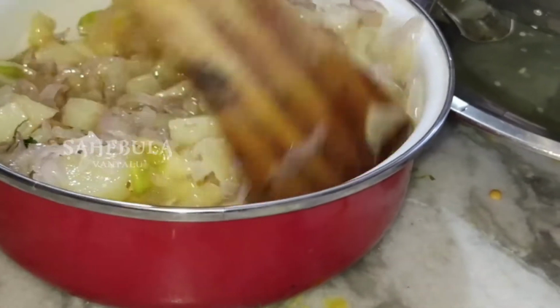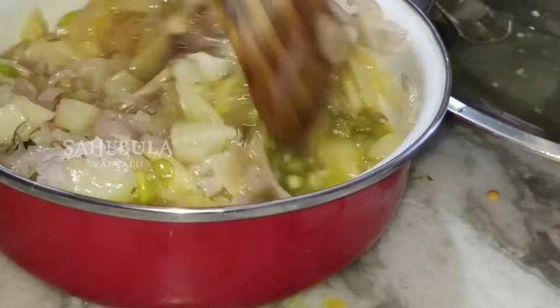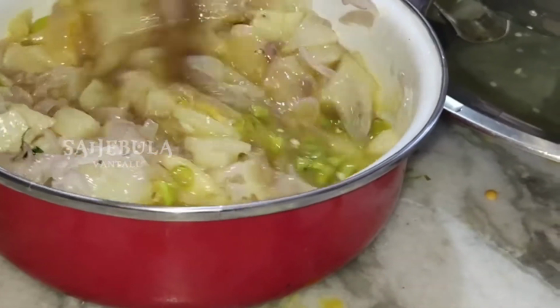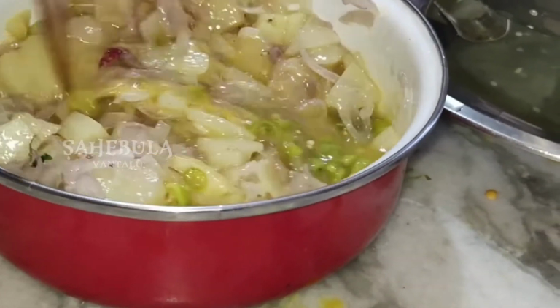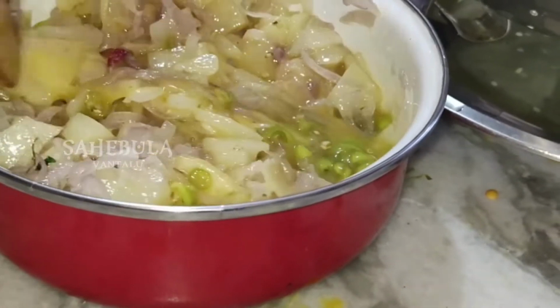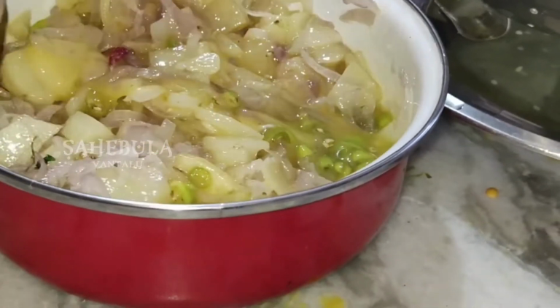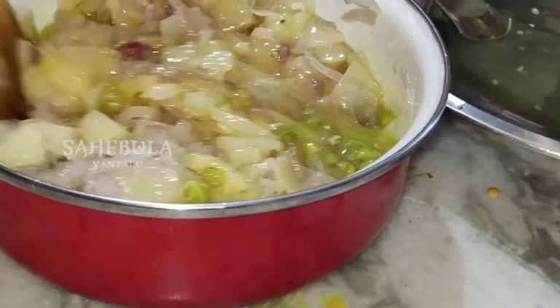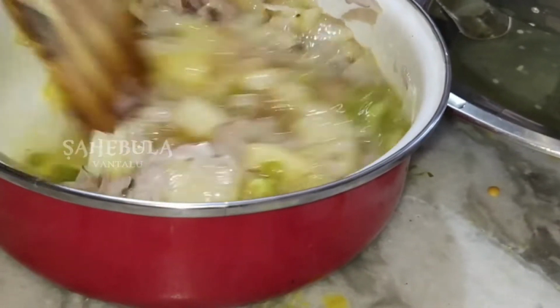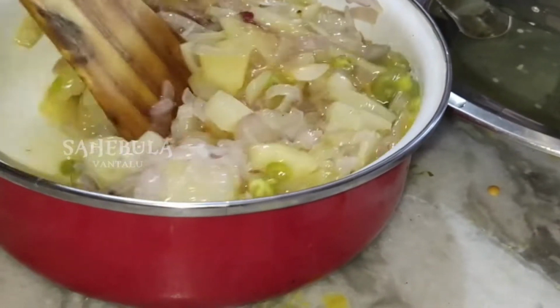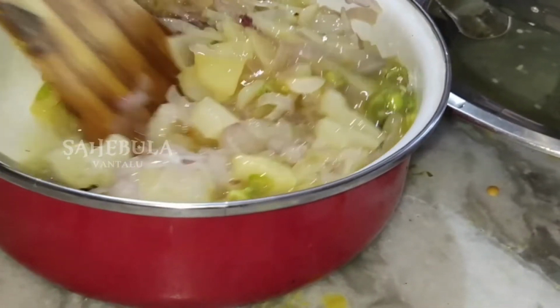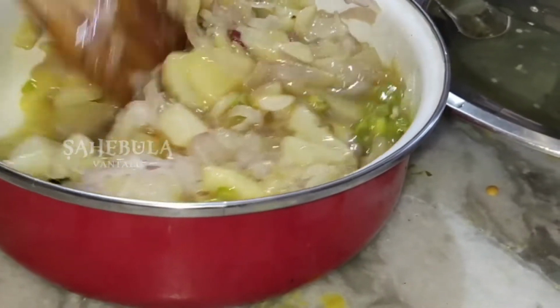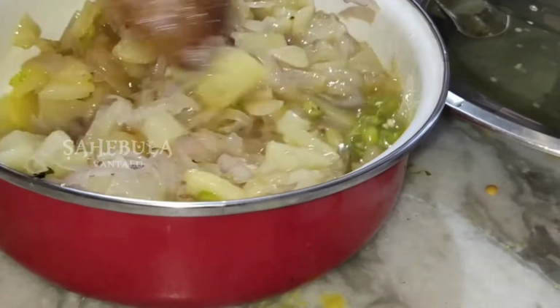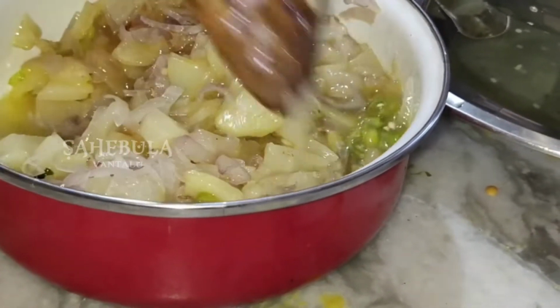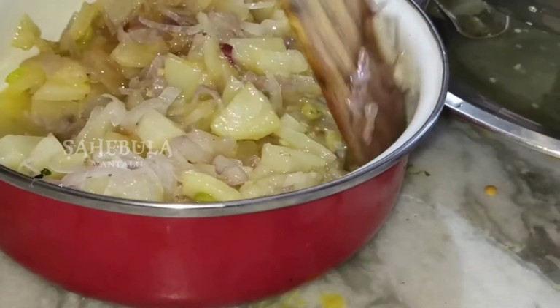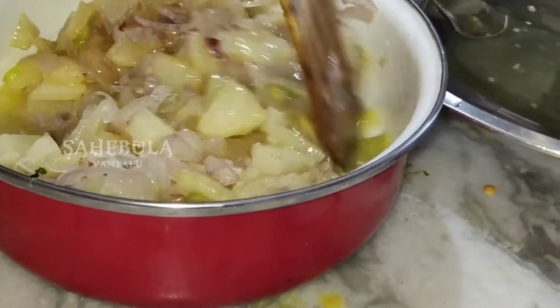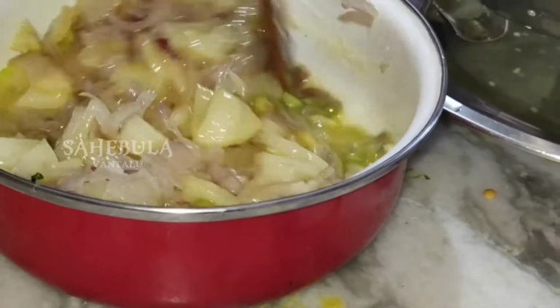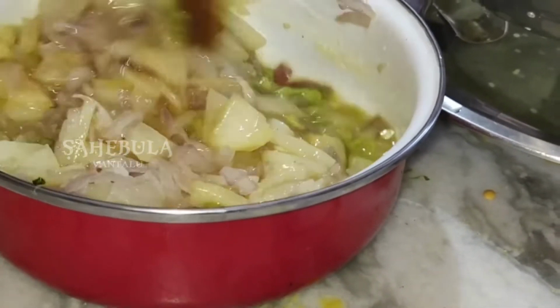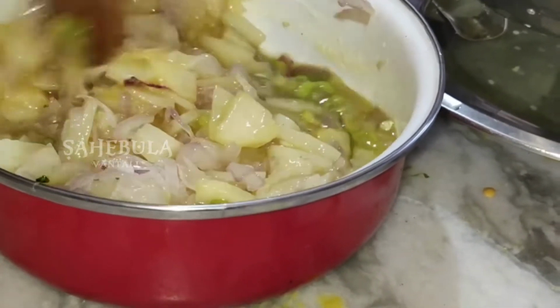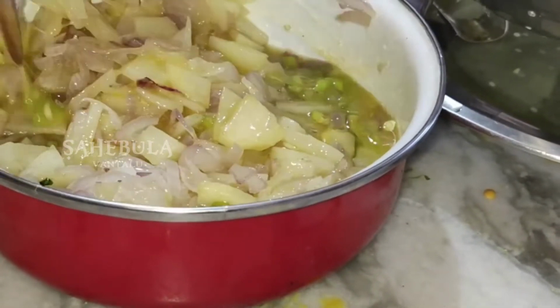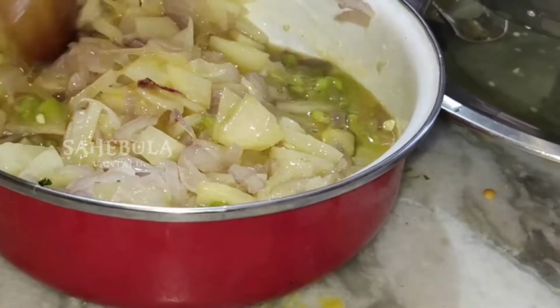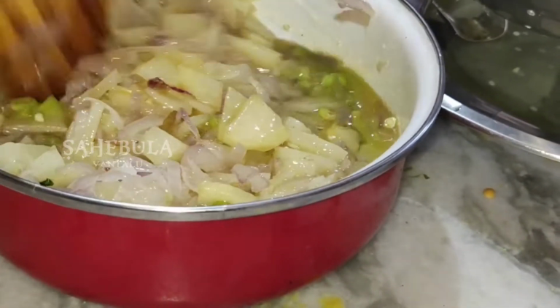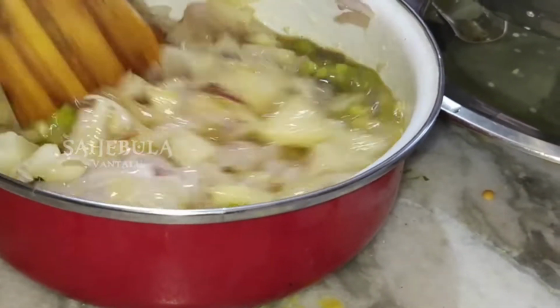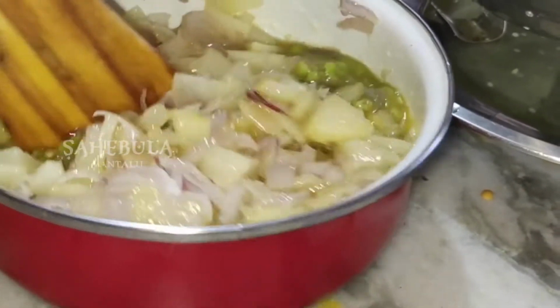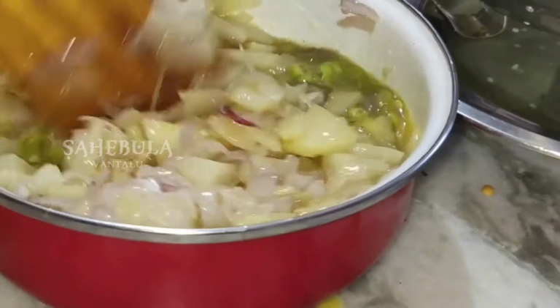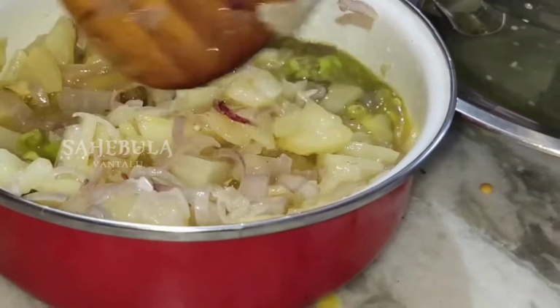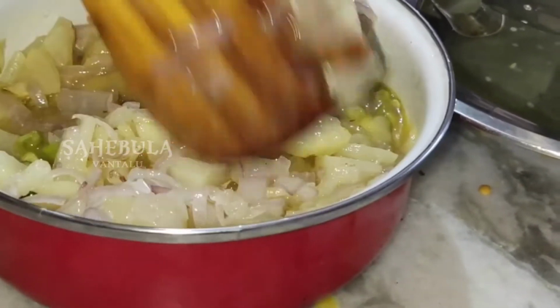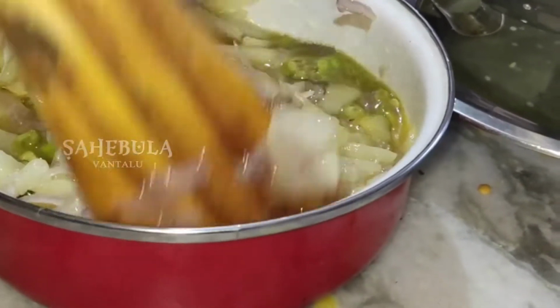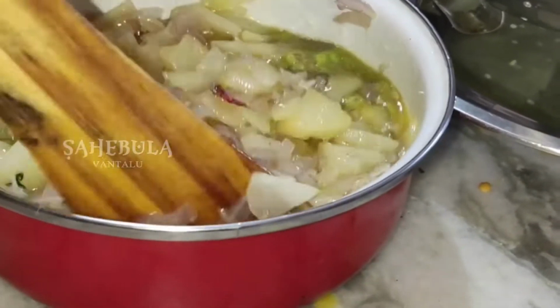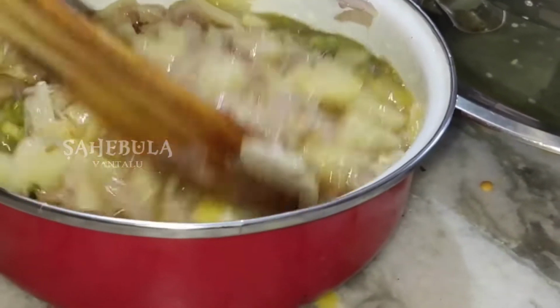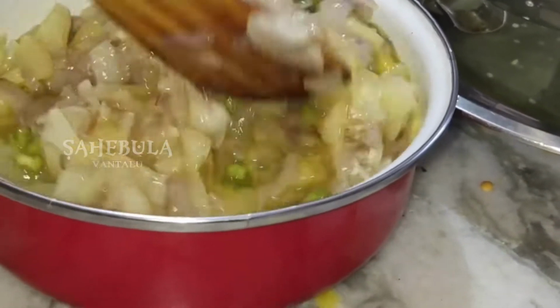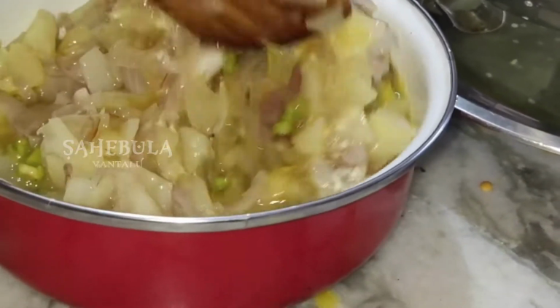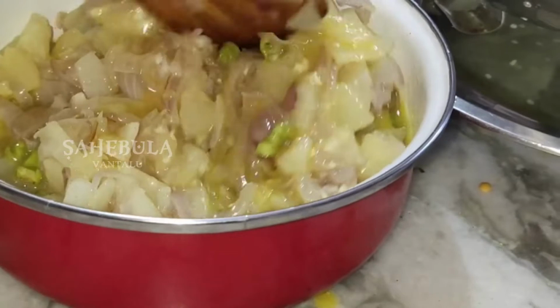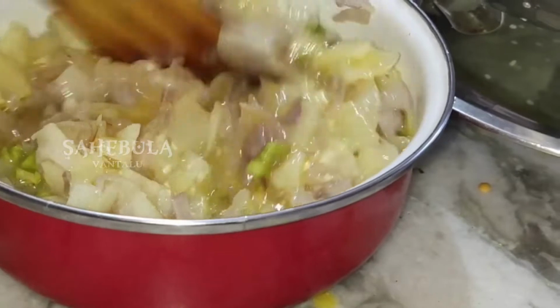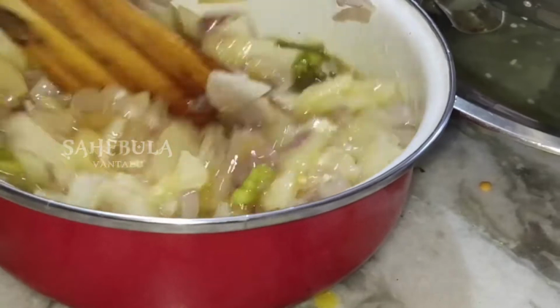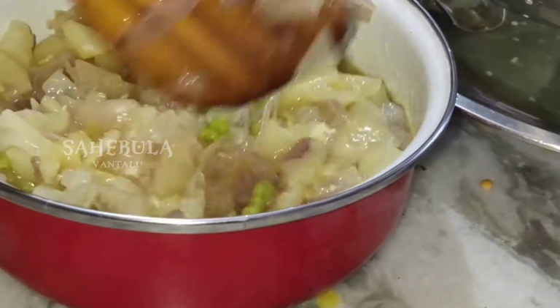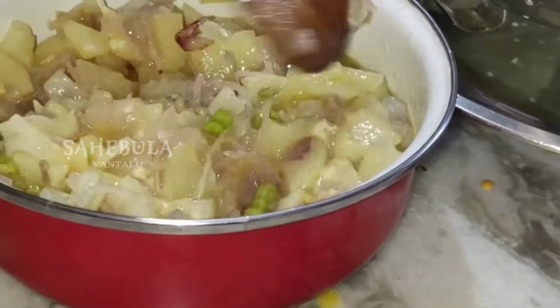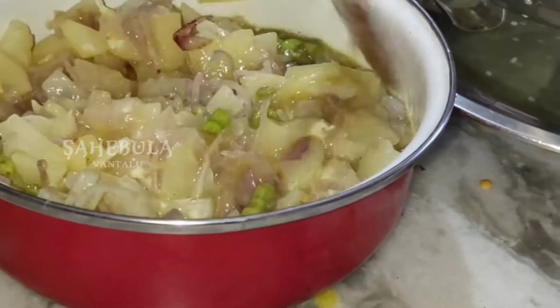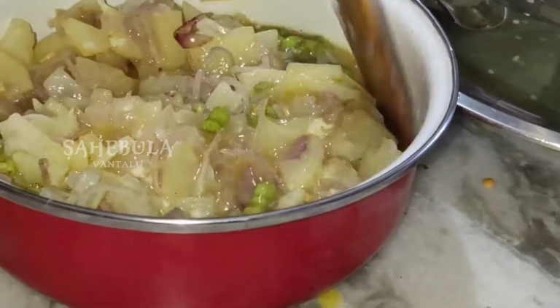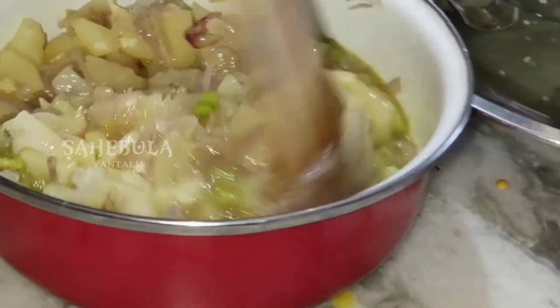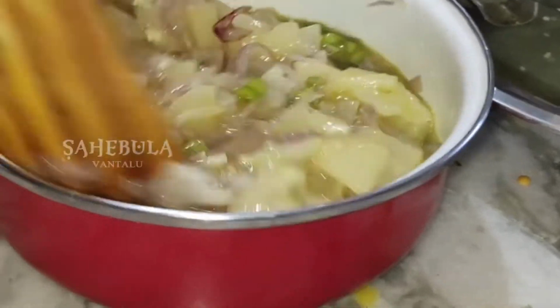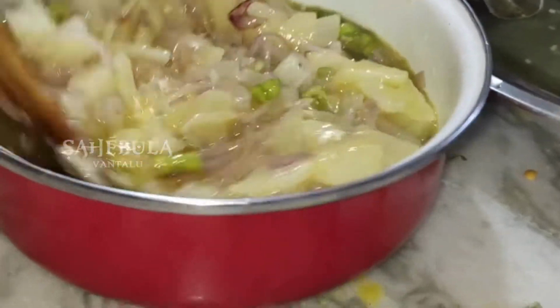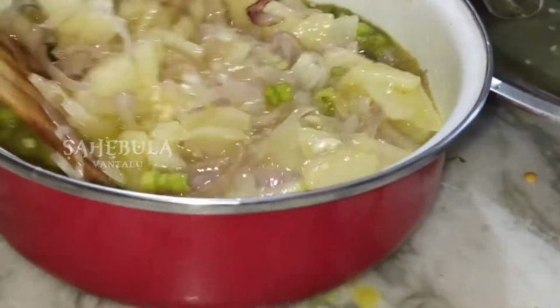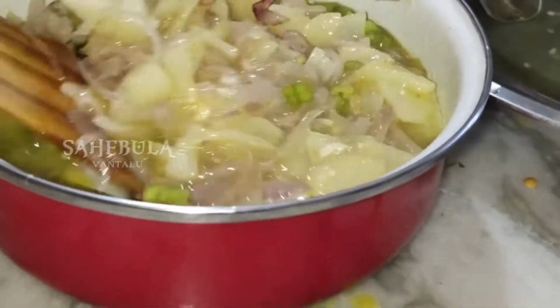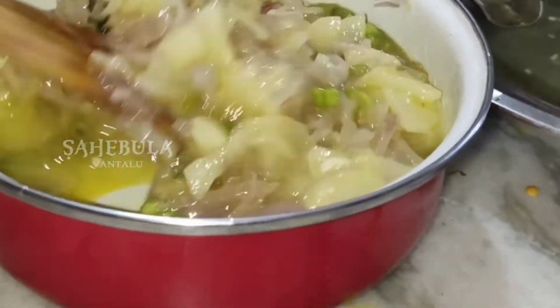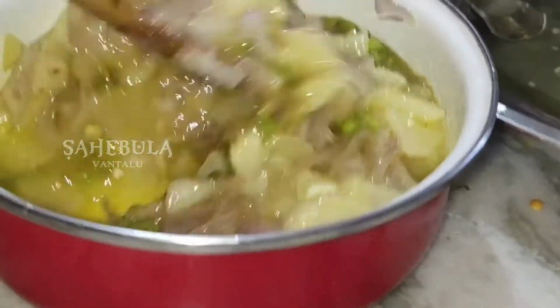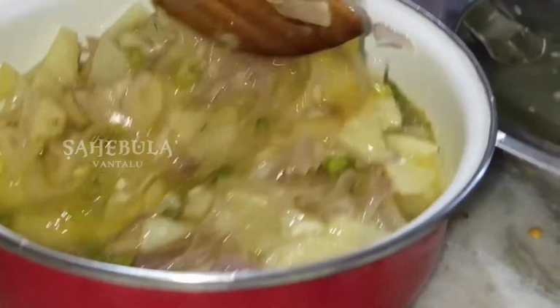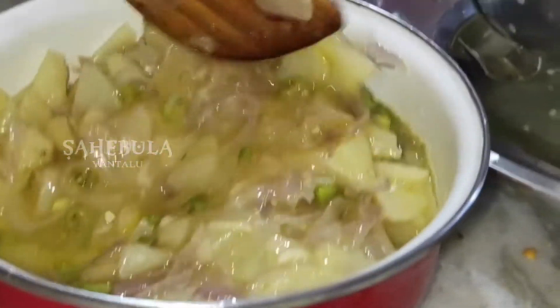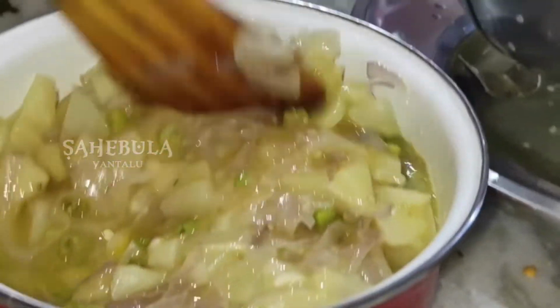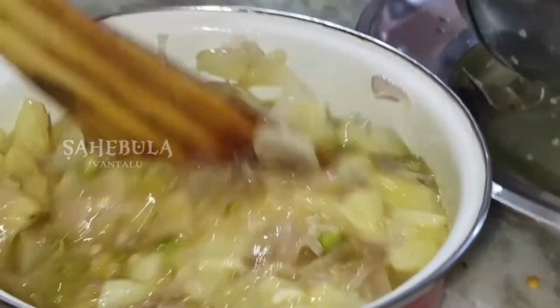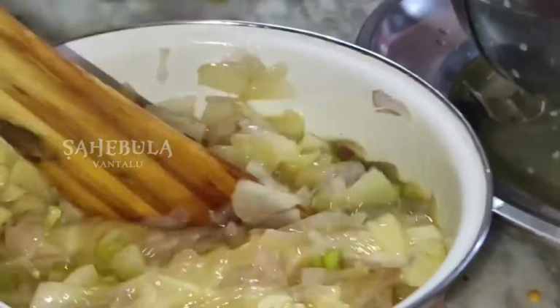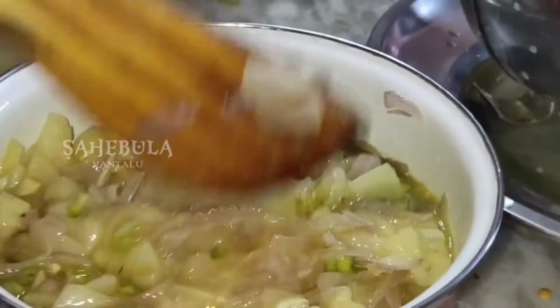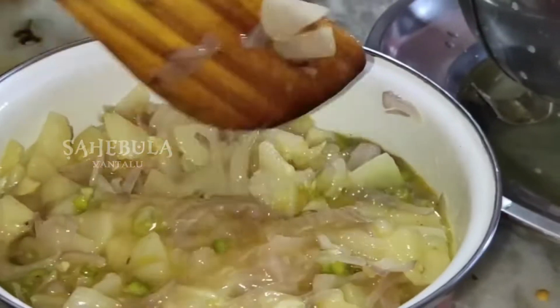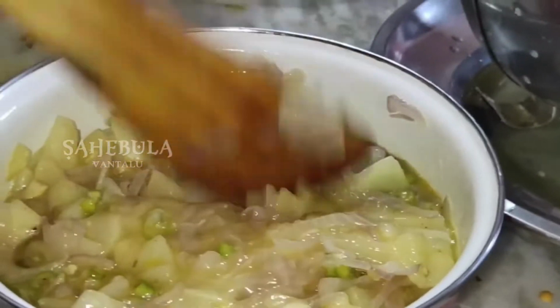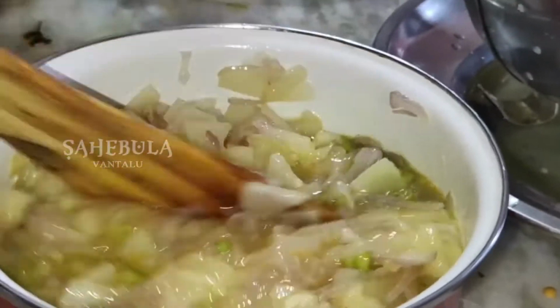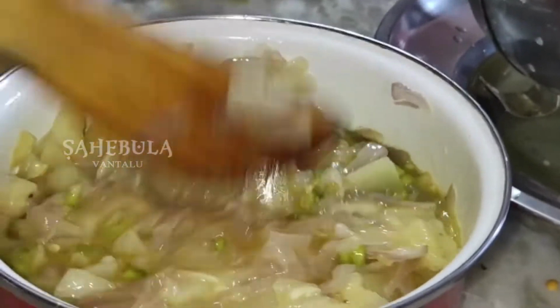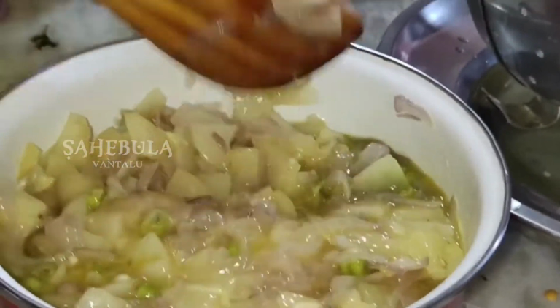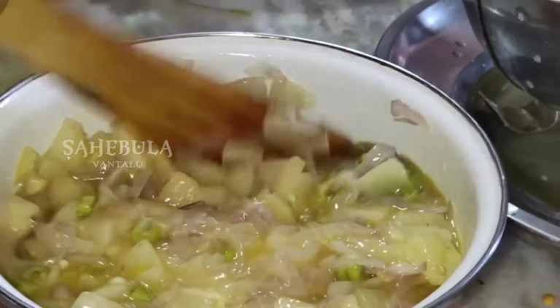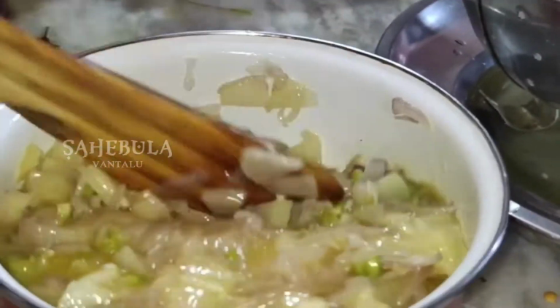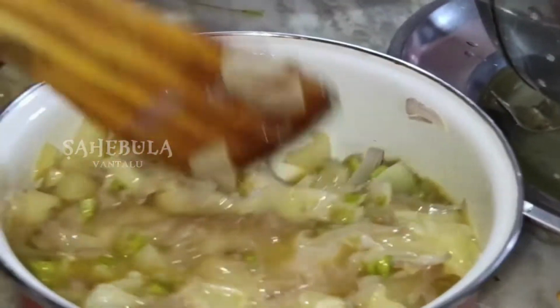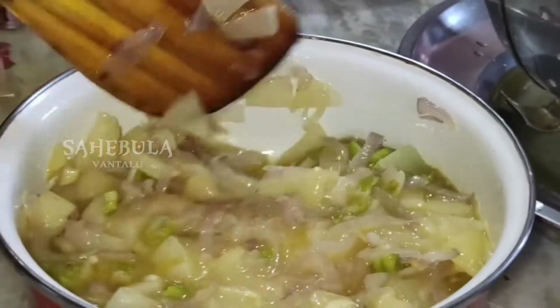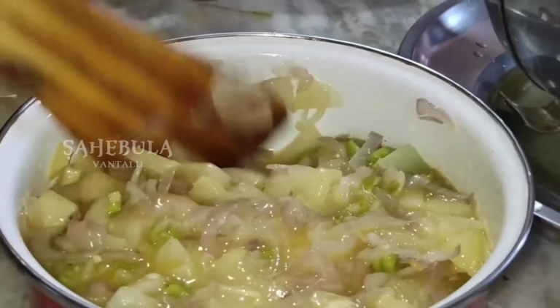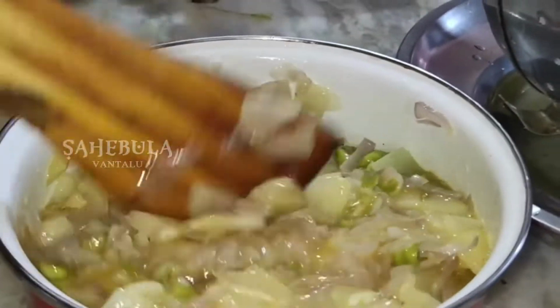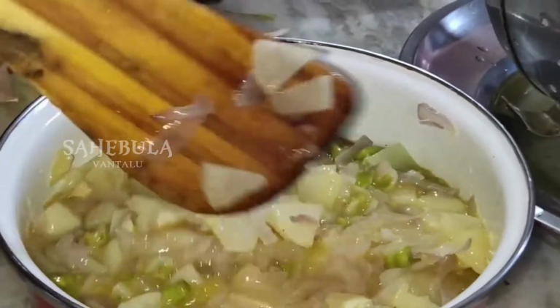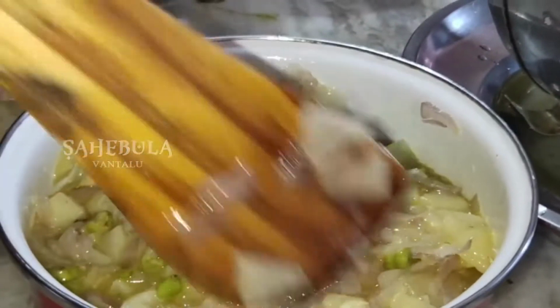We are going to make sure we are all ready to cook. We are going to cook it in the pan.